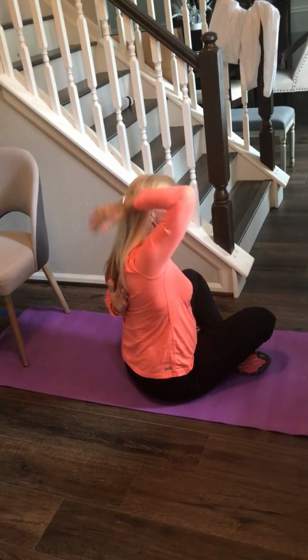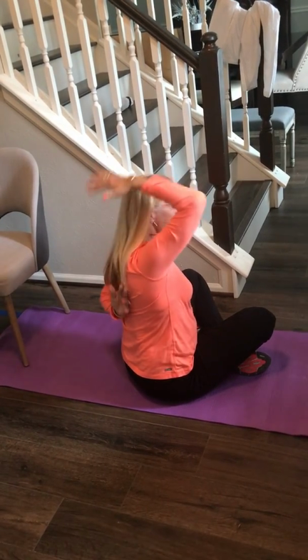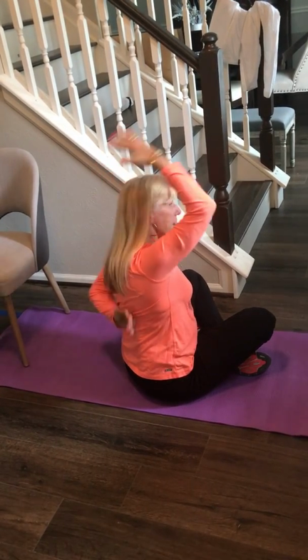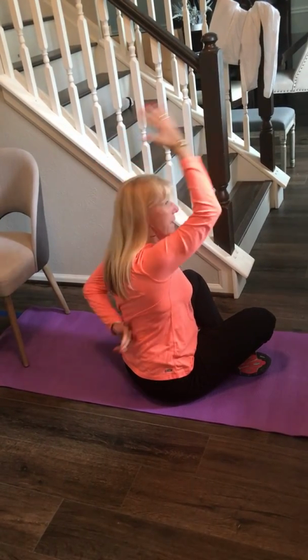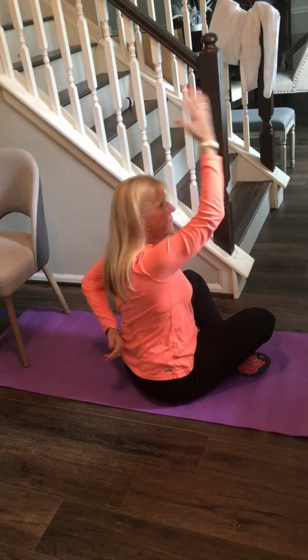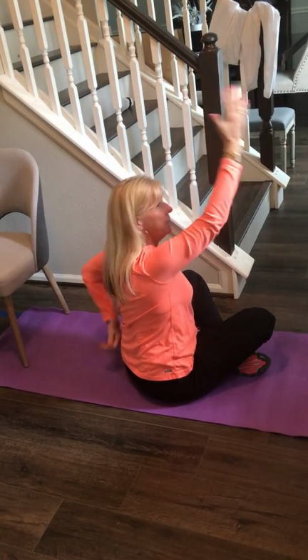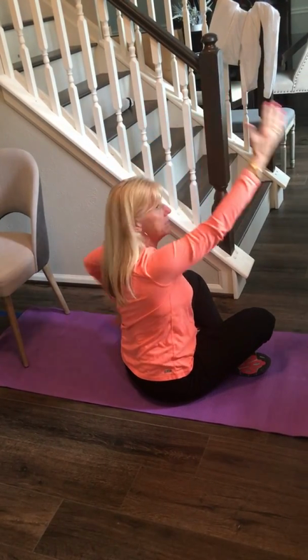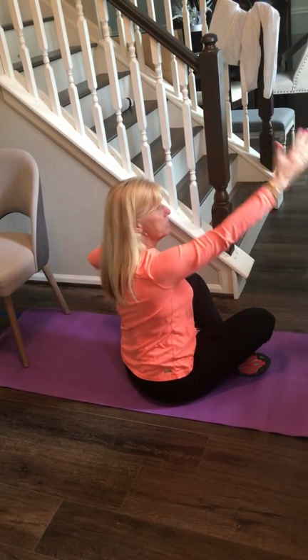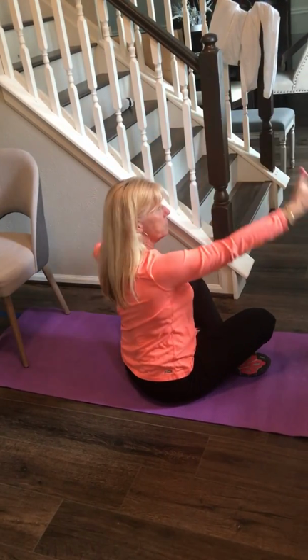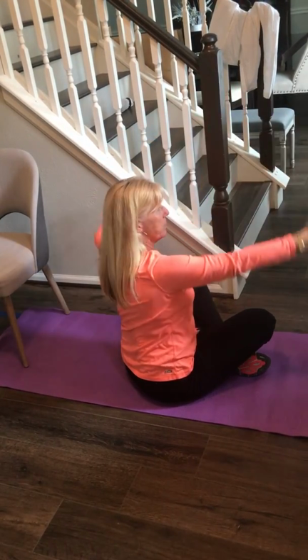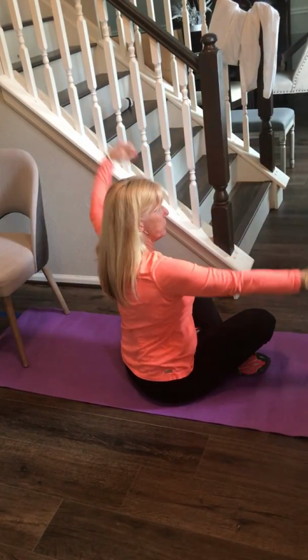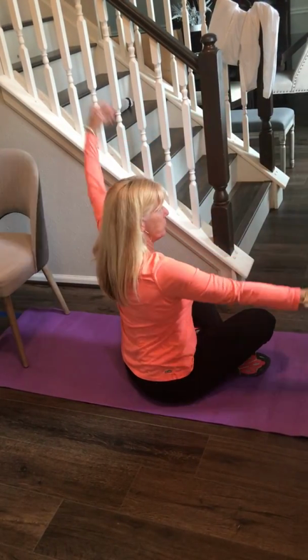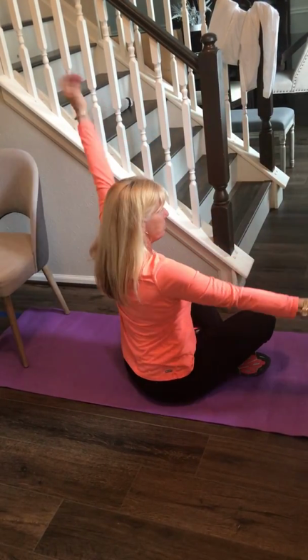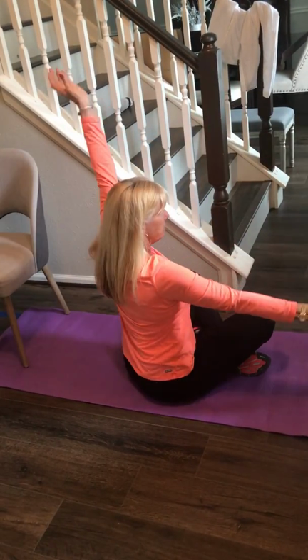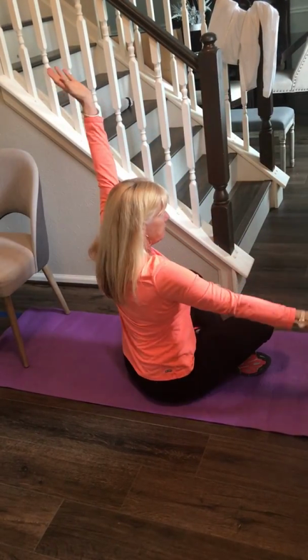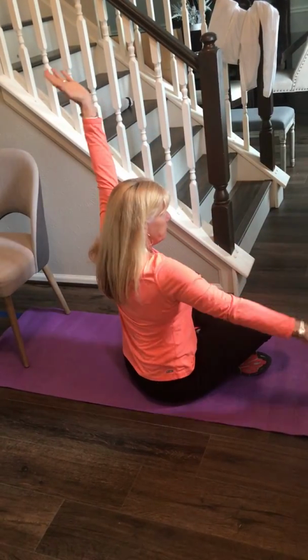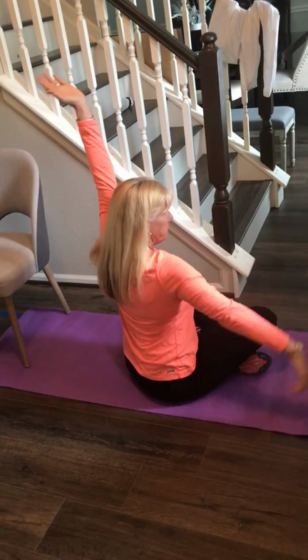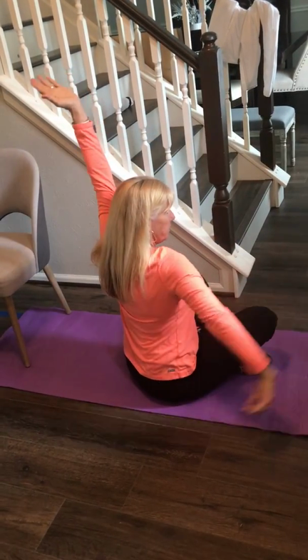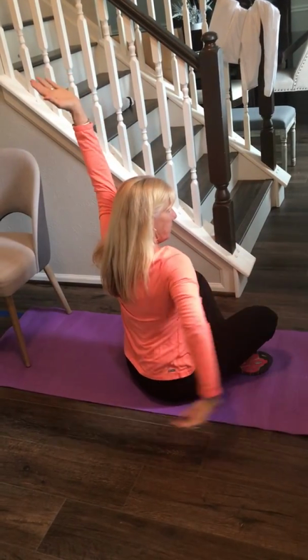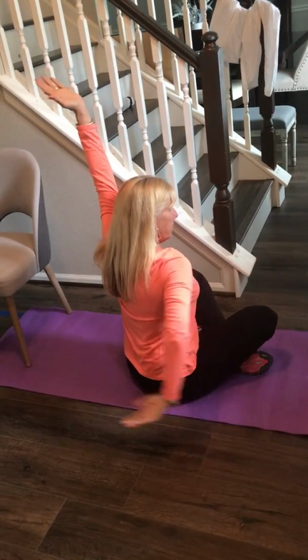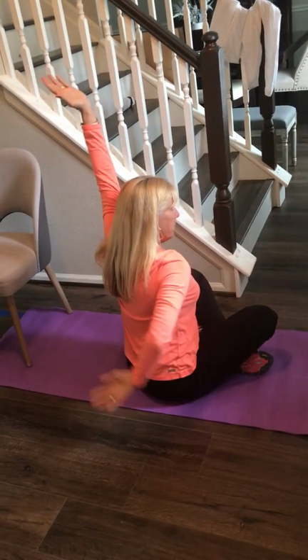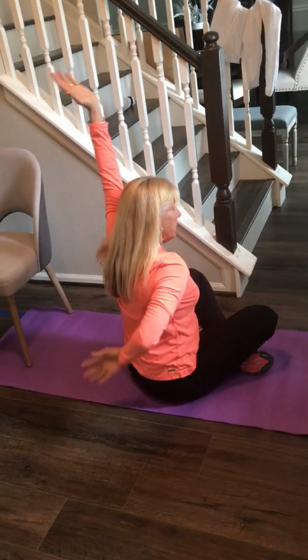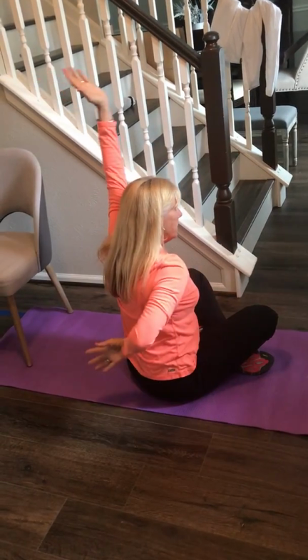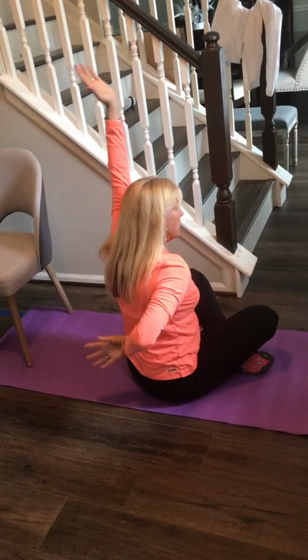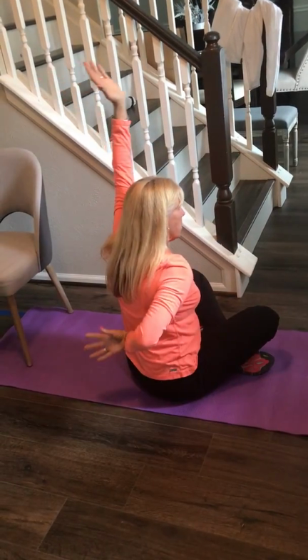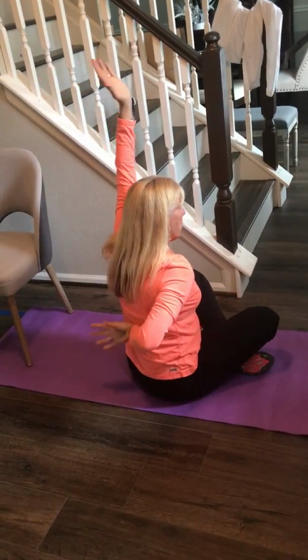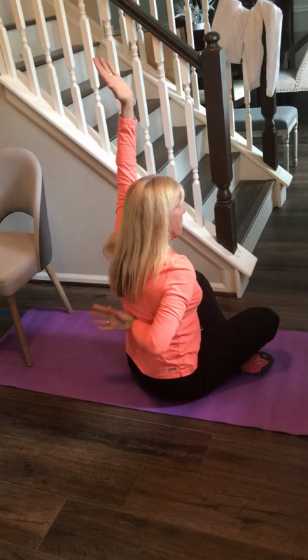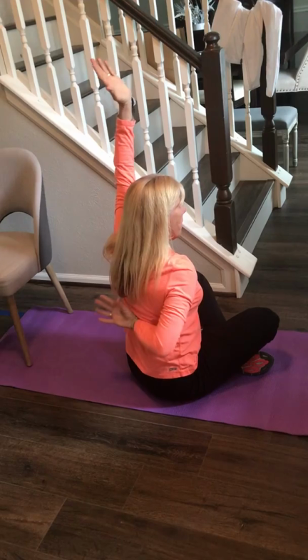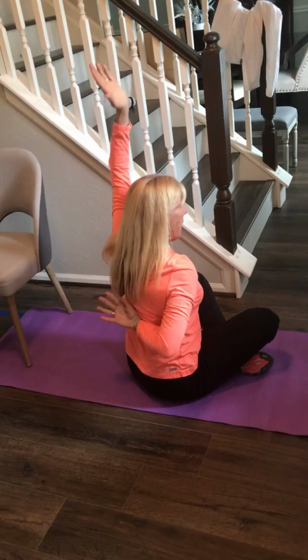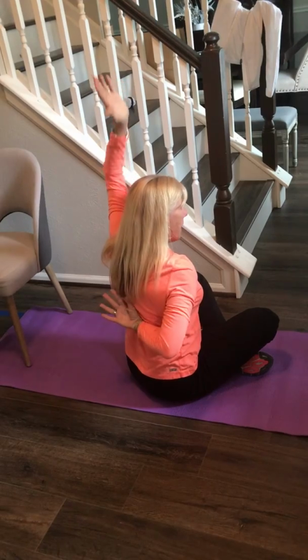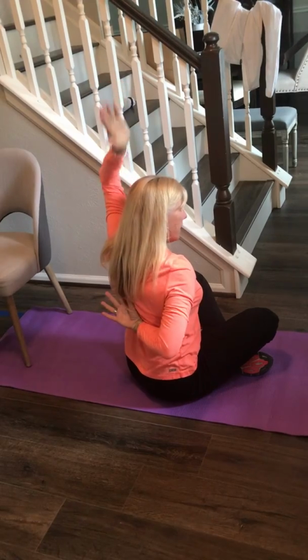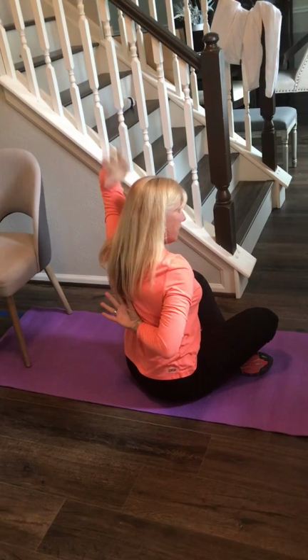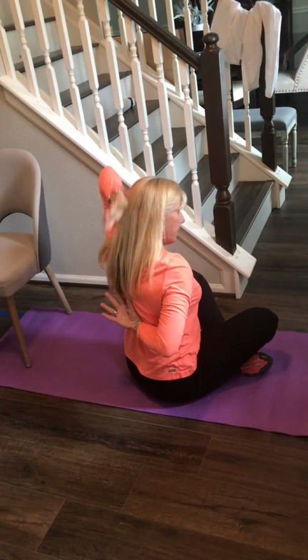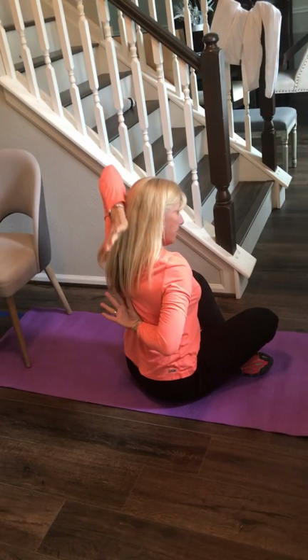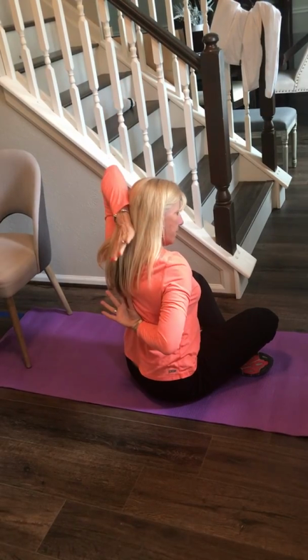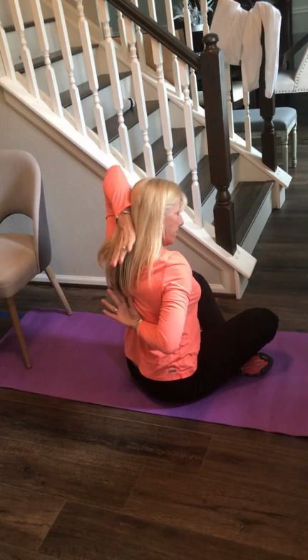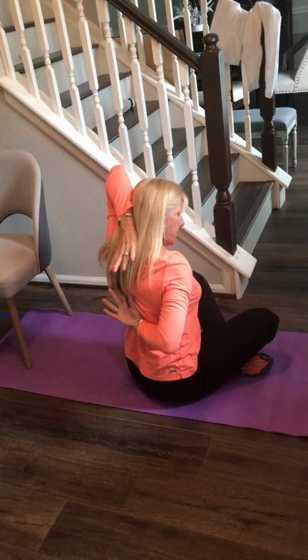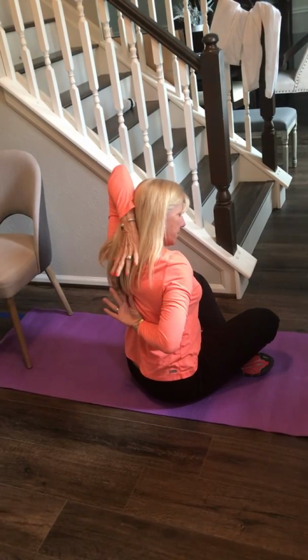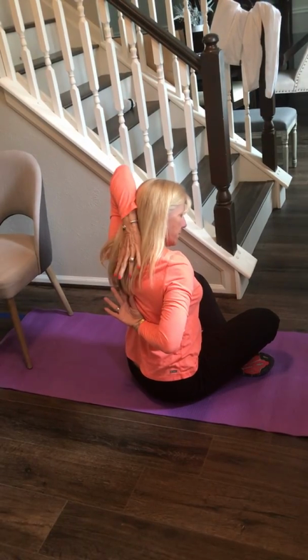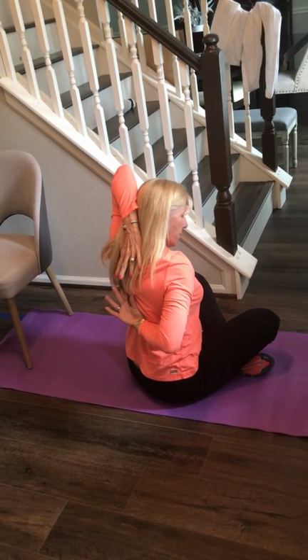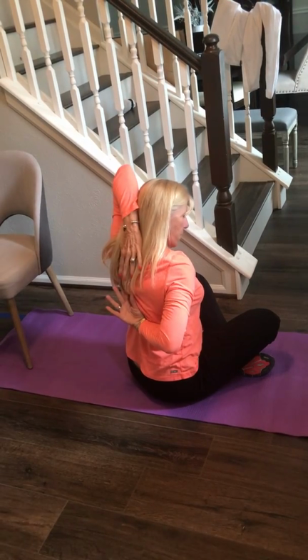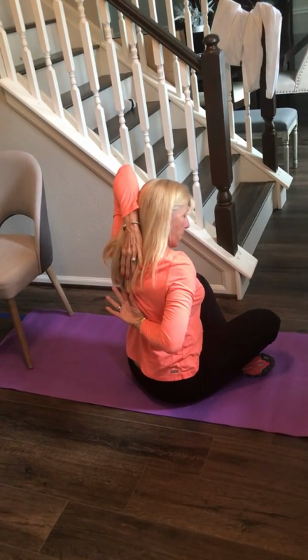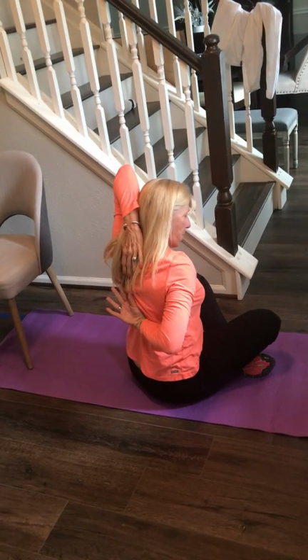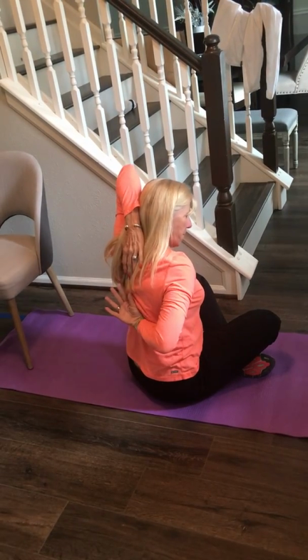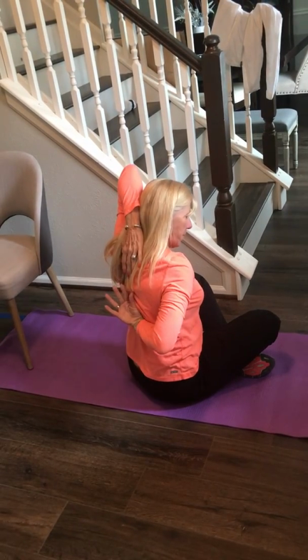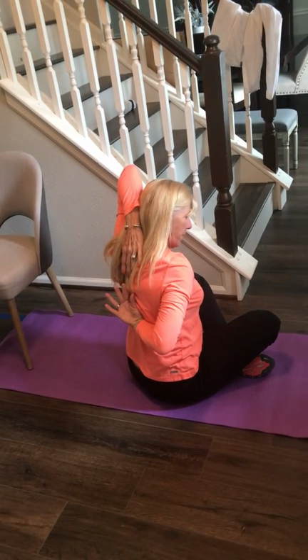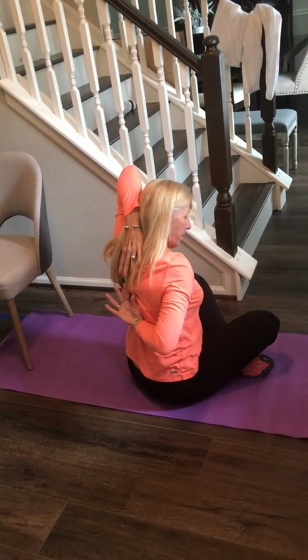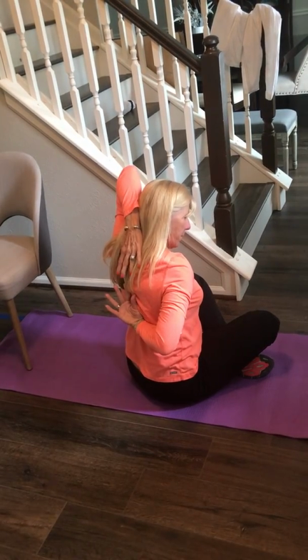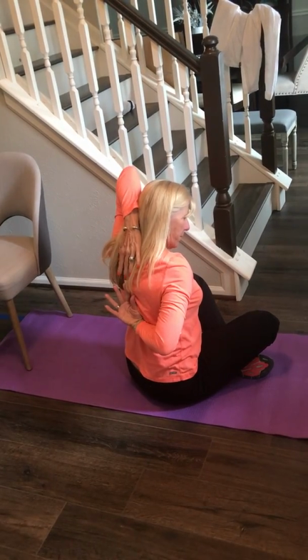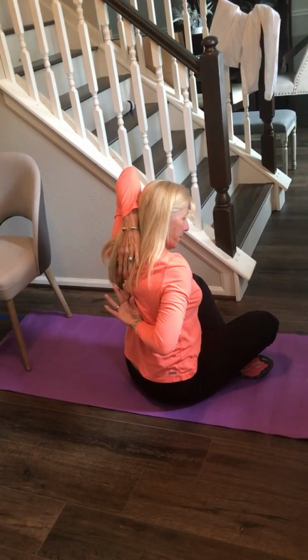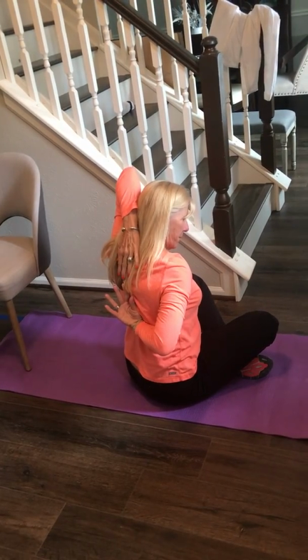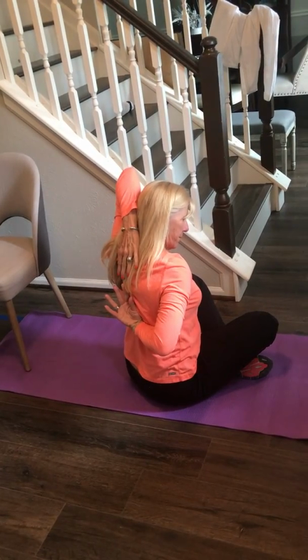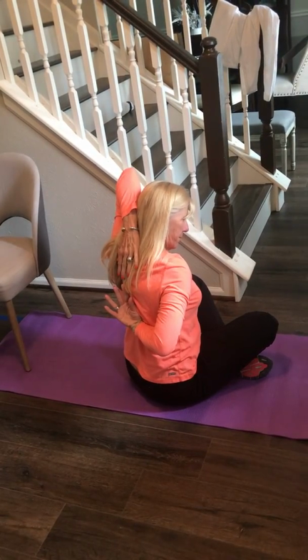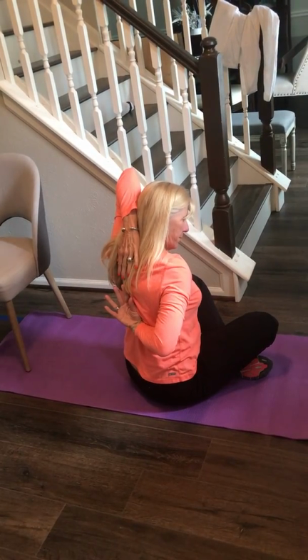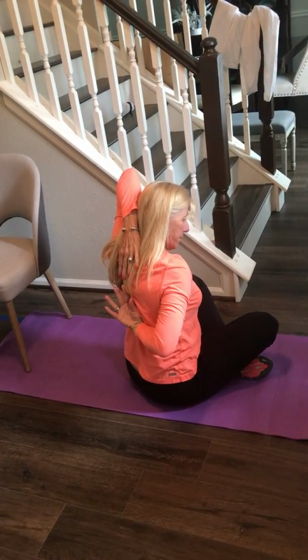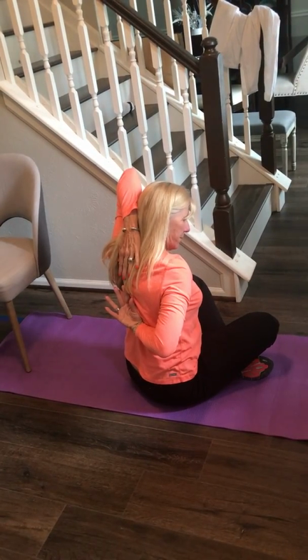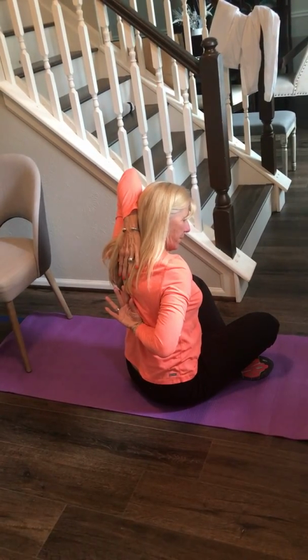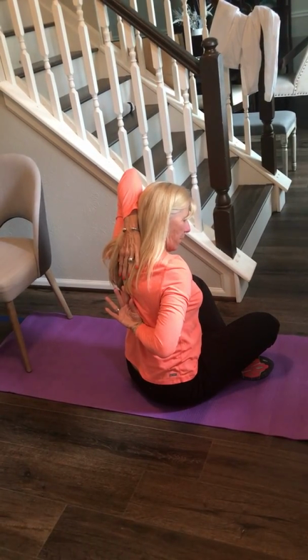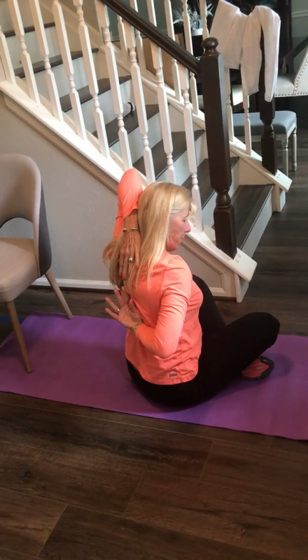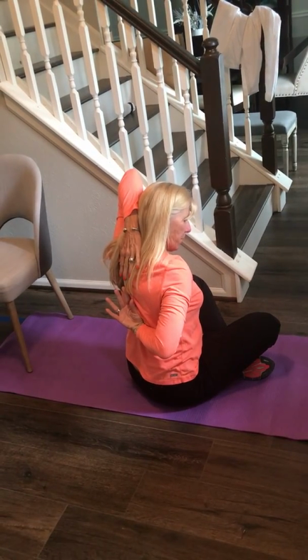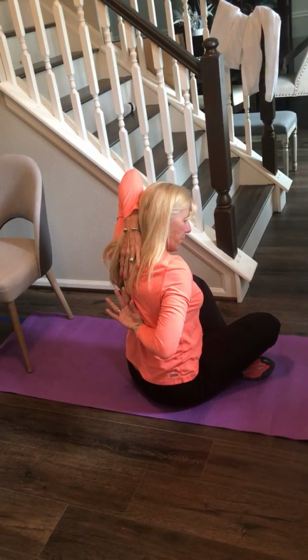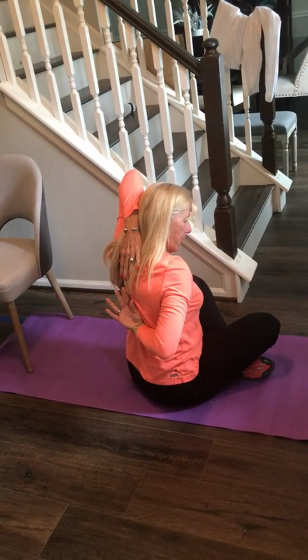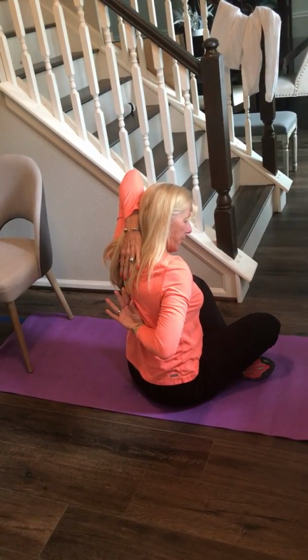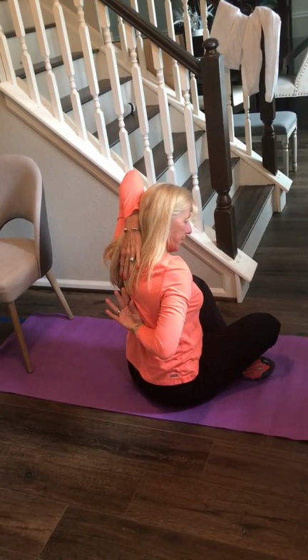And then switch. This arm back, this arm over your head.